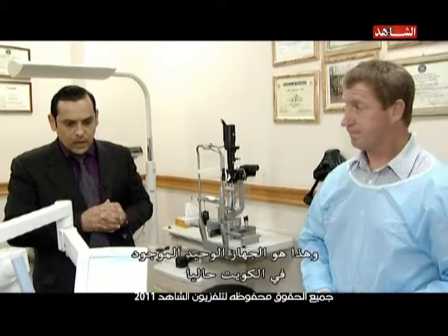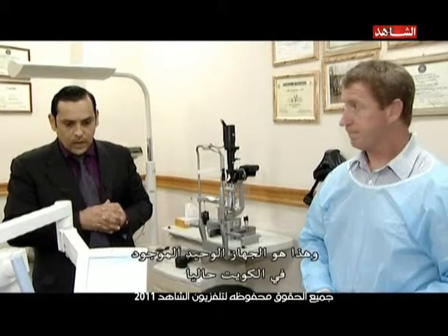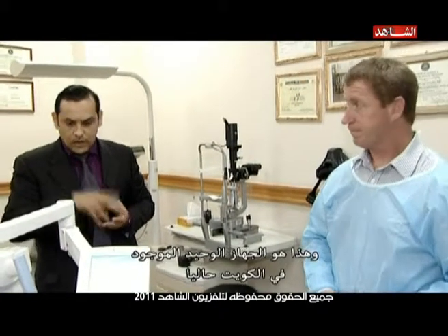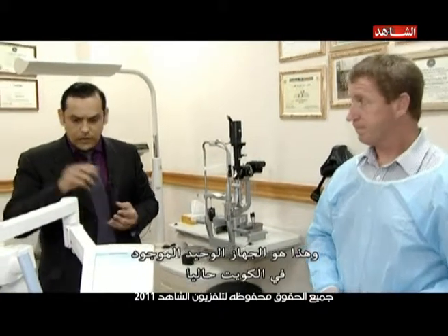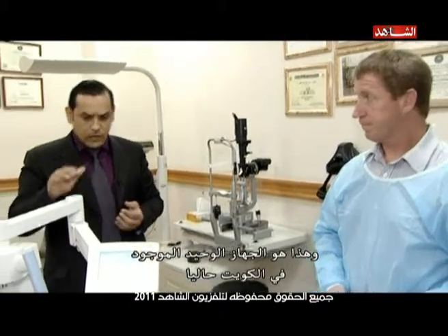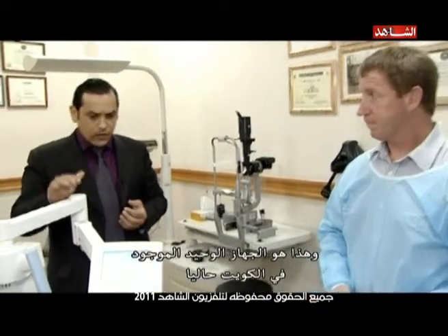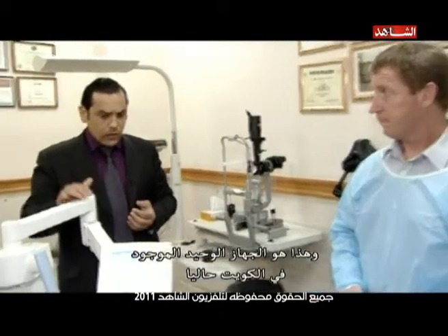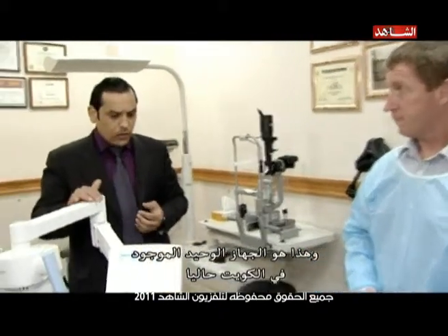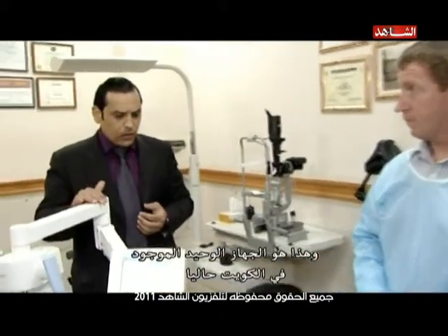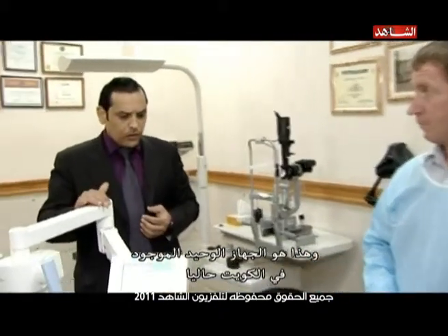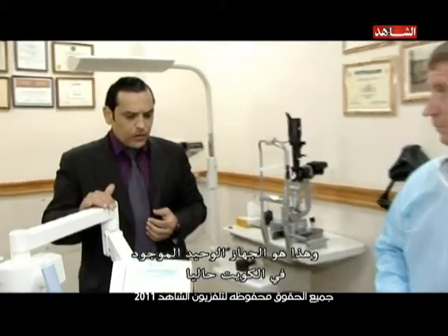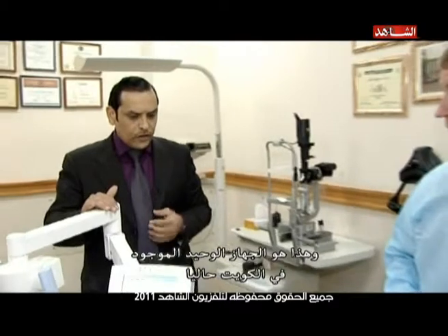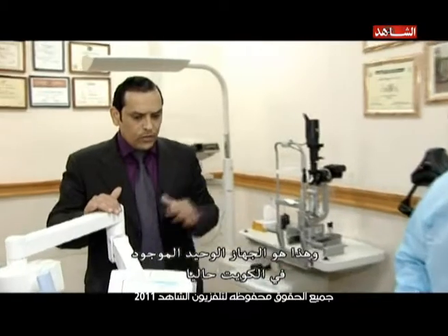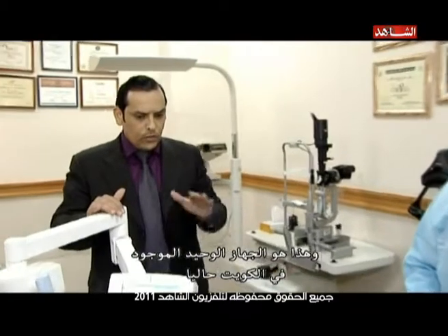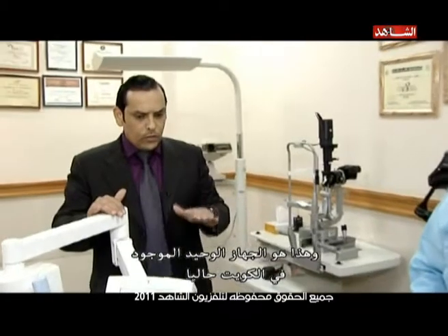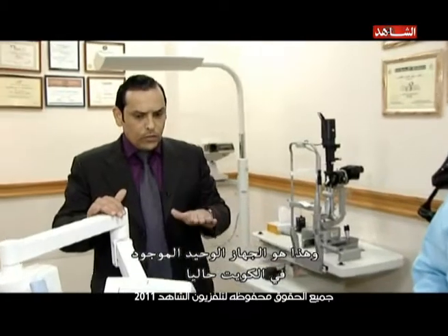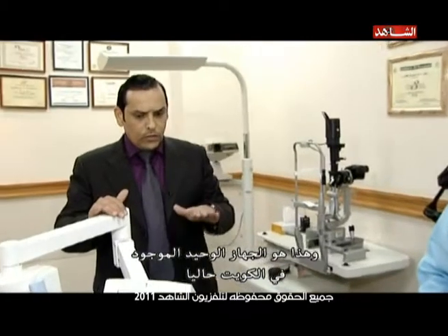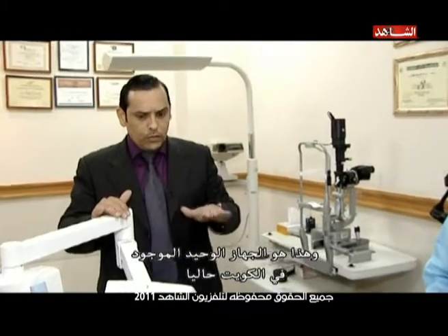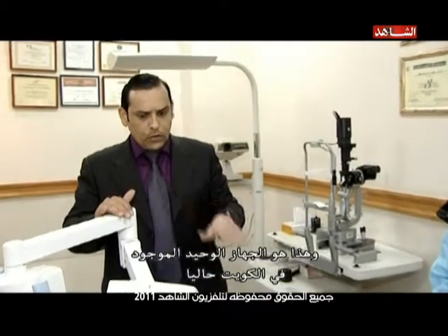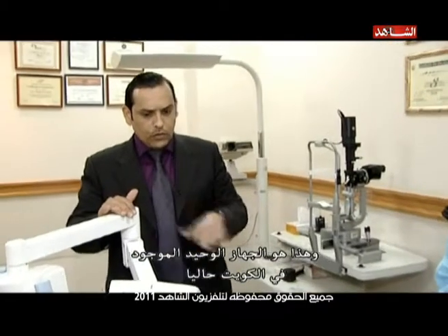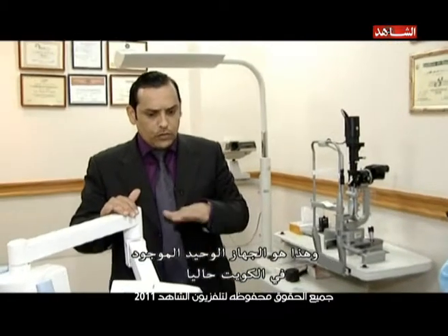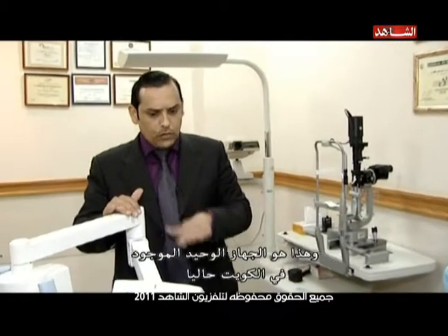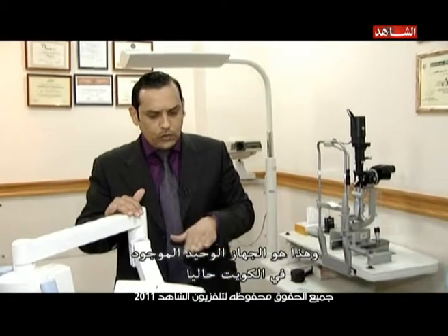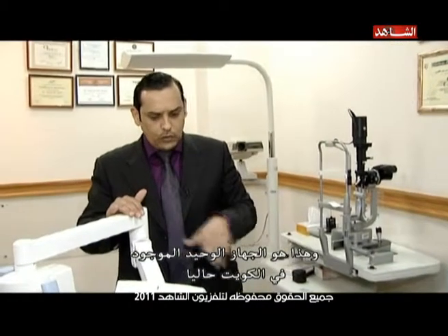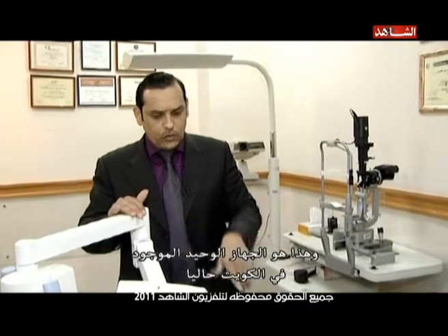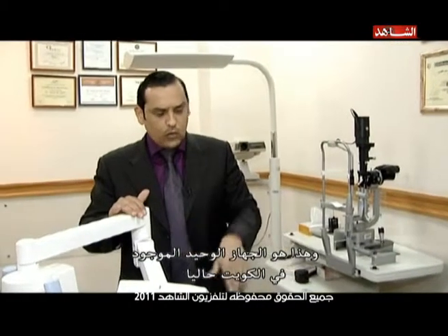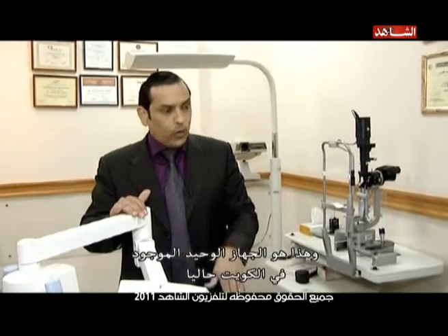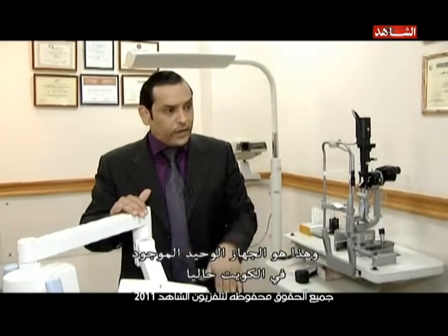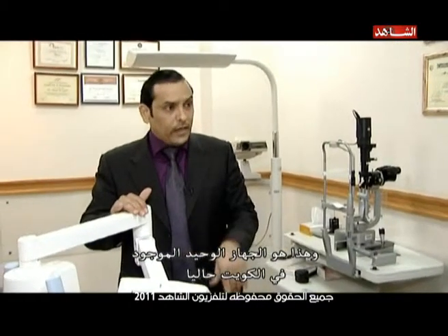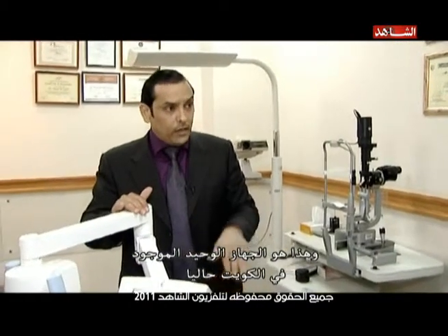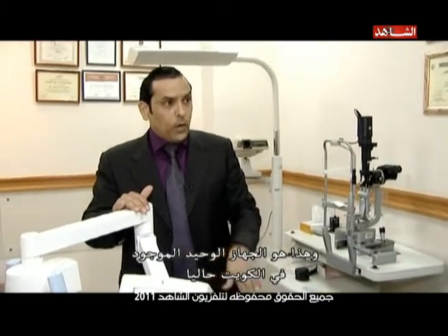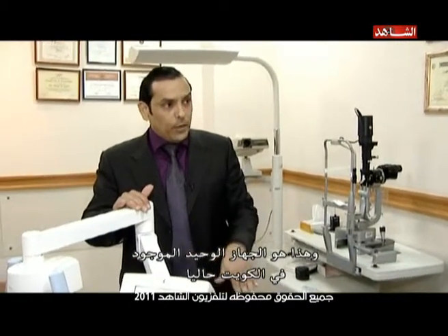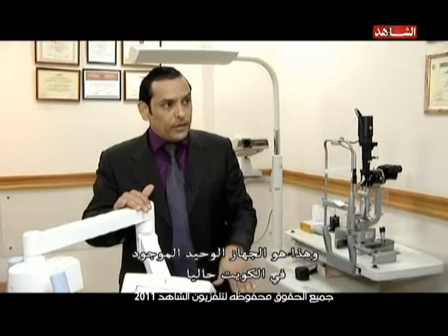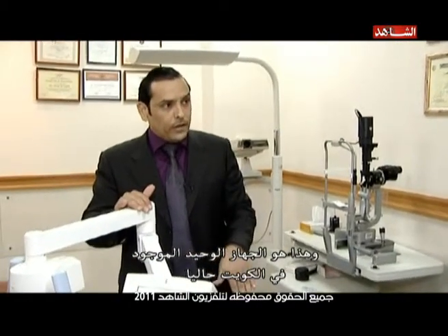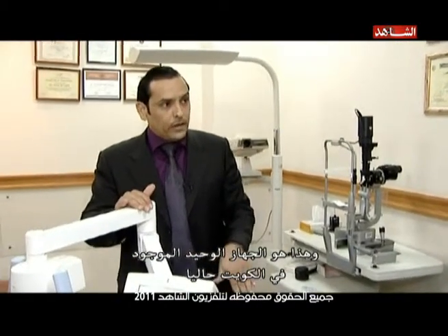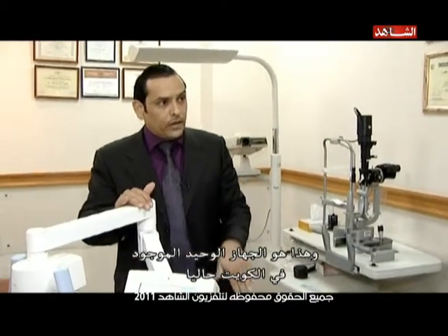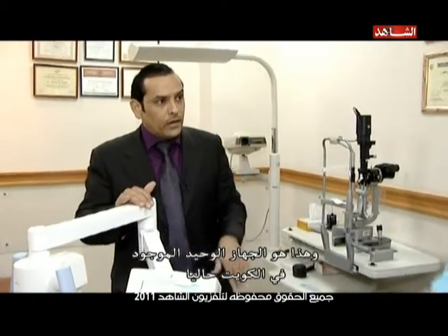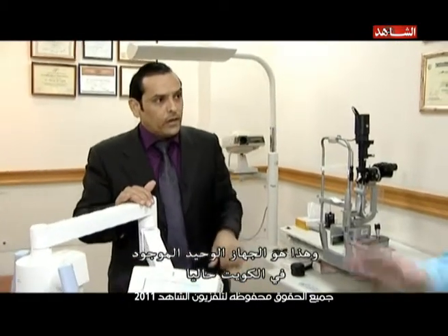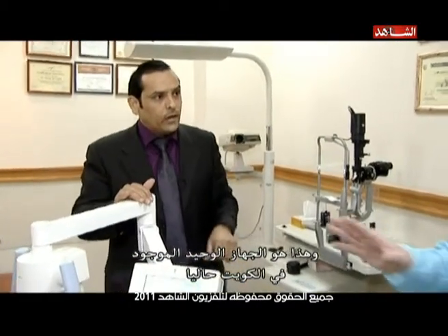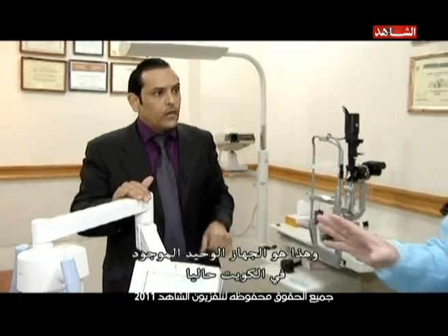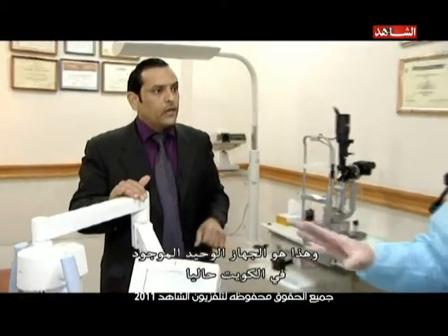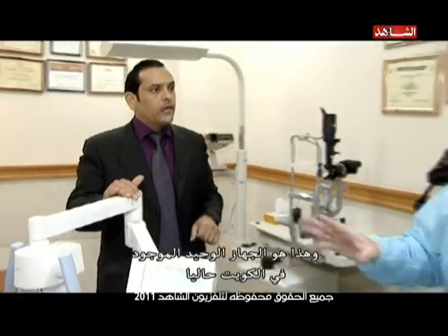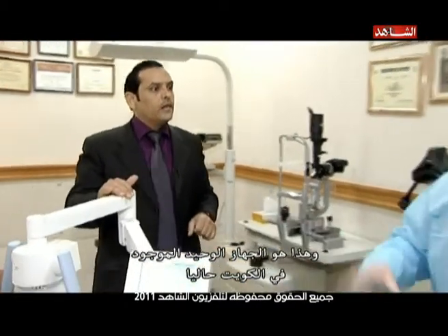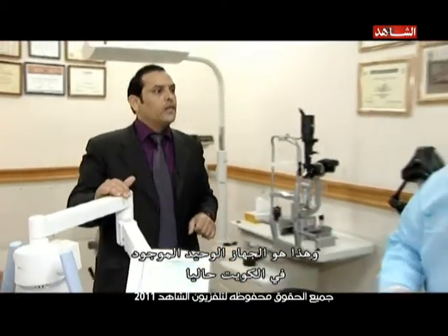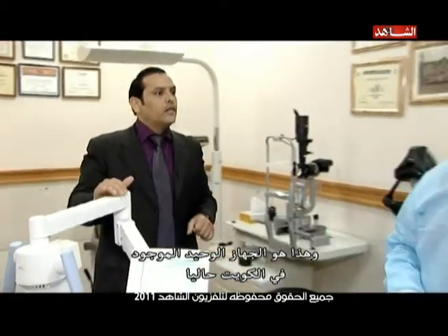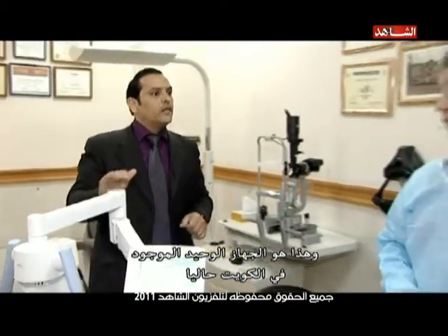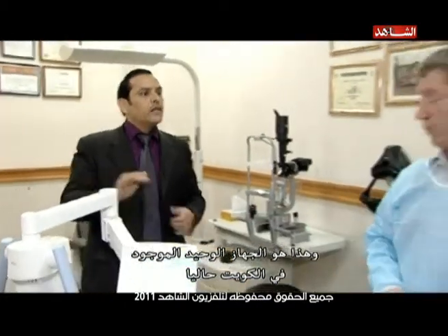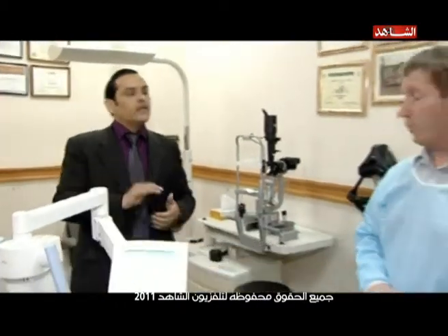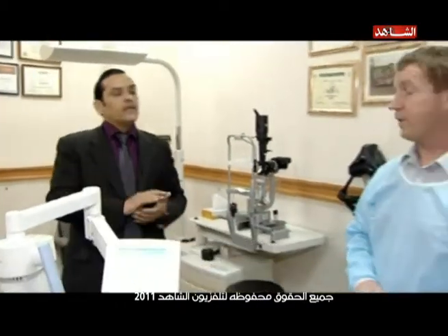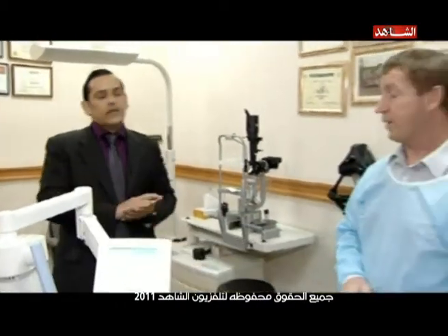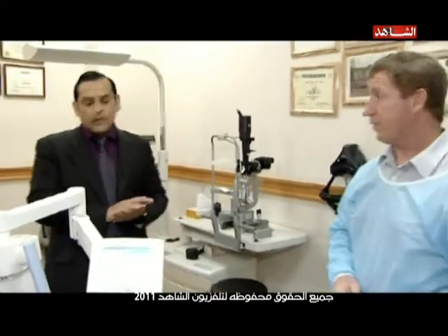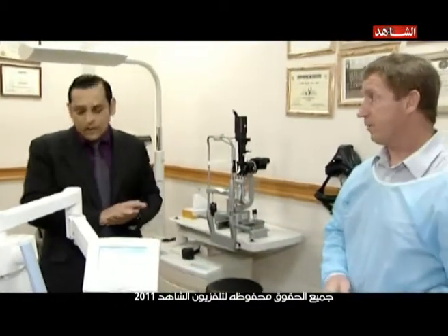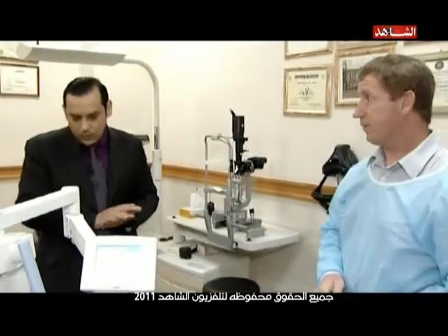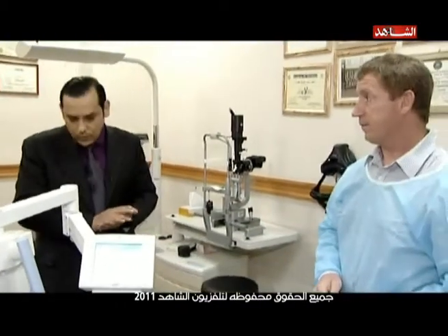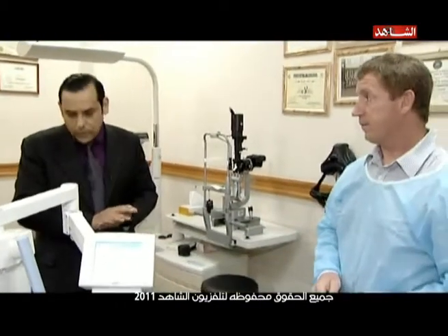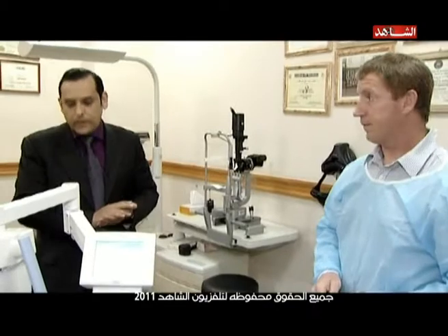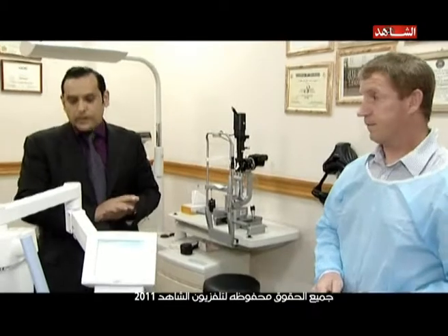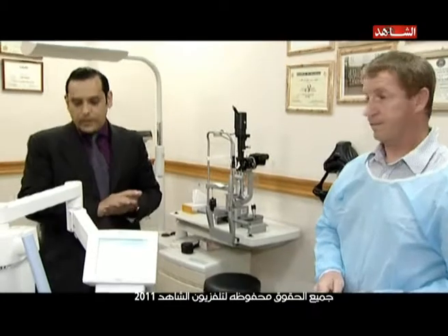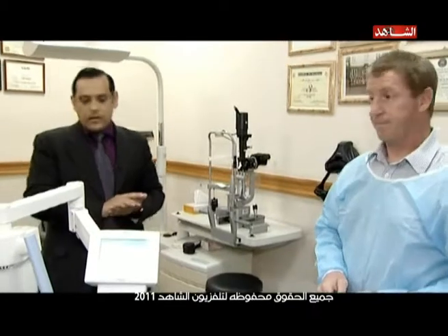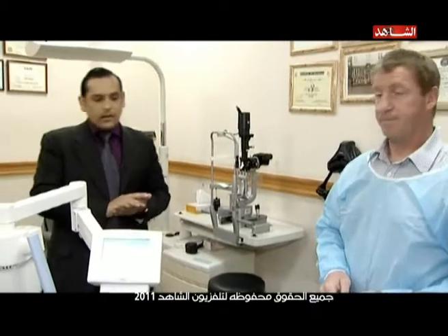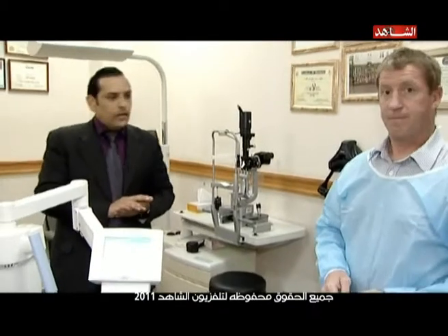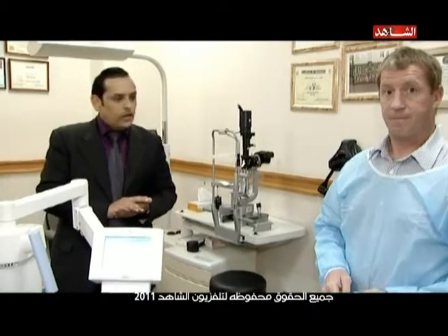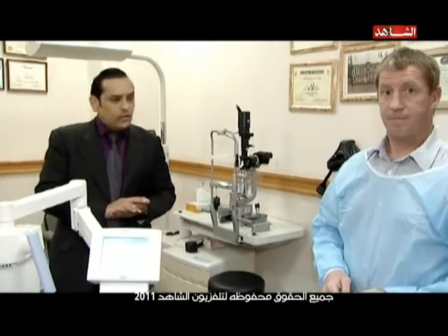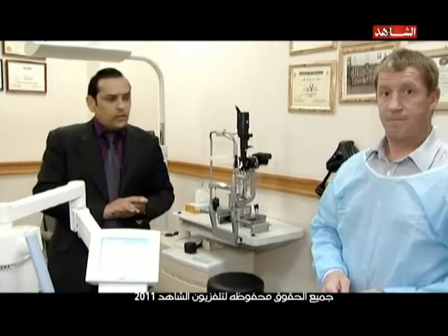And this is the only machine that you brought with you to Kuwait at the moment? This is the only machine we have in Kuwait at the moment, yes. Okay, thank you.